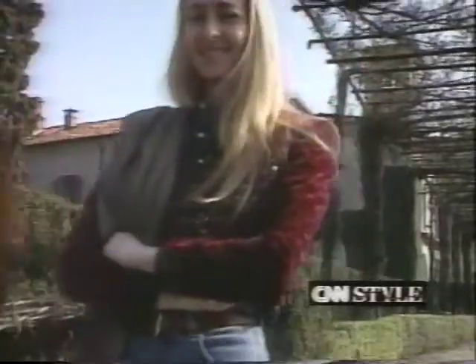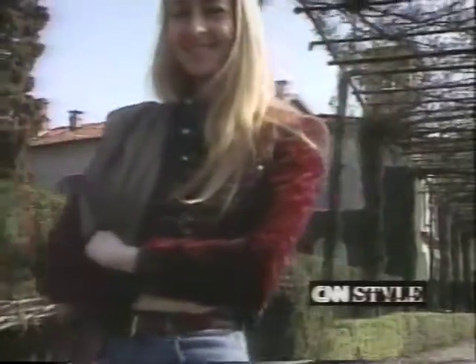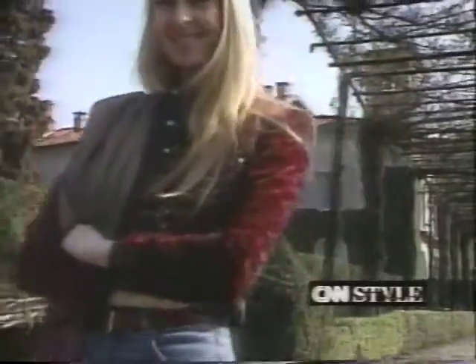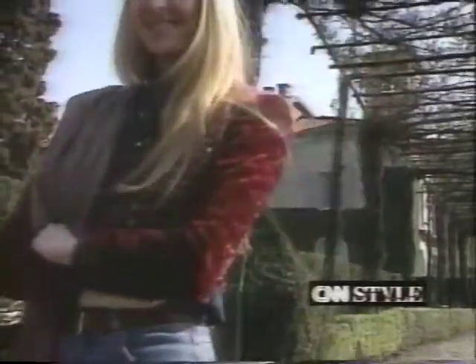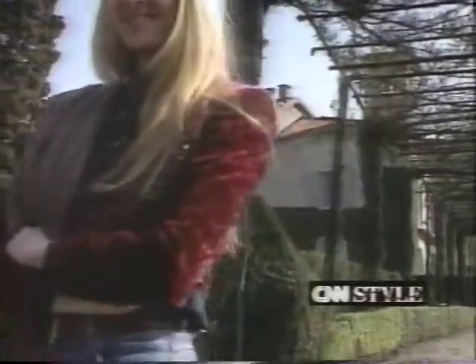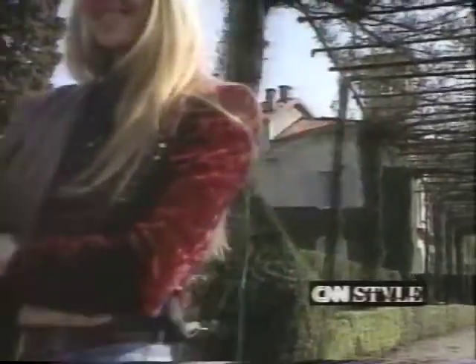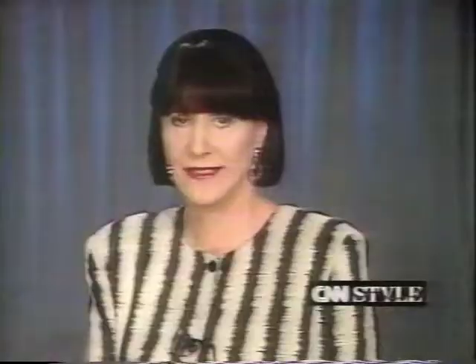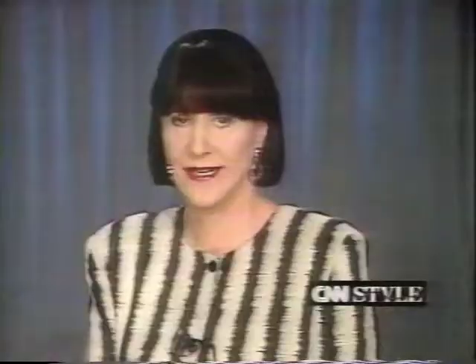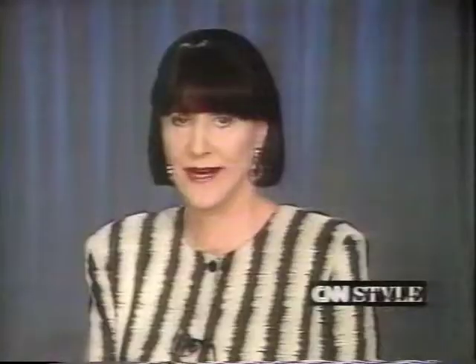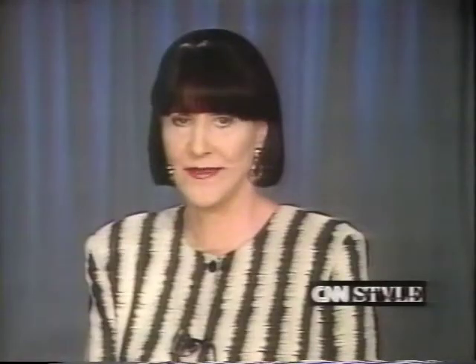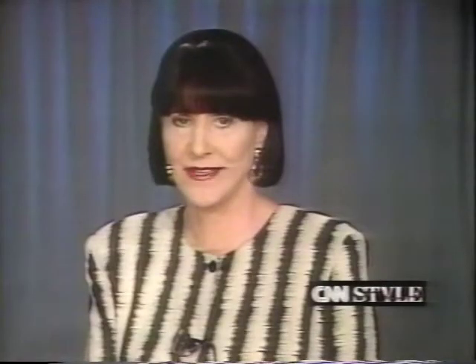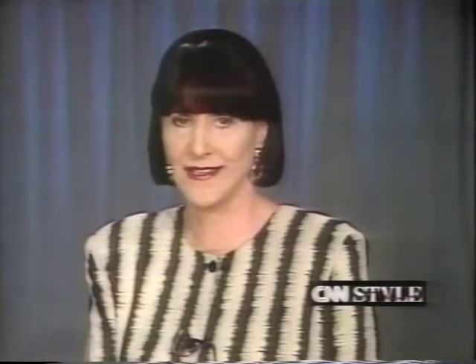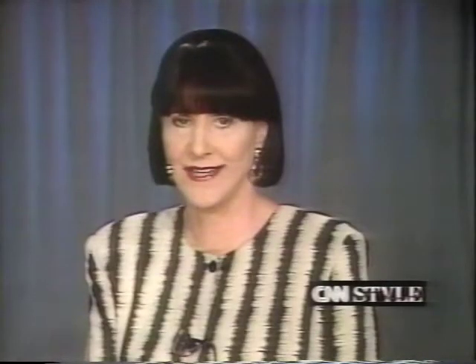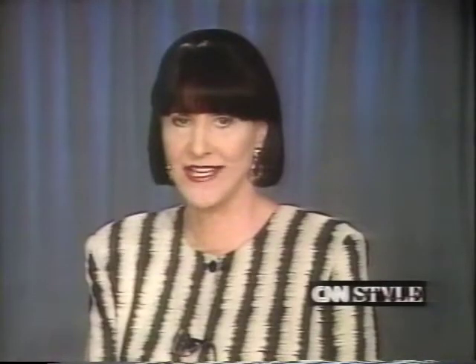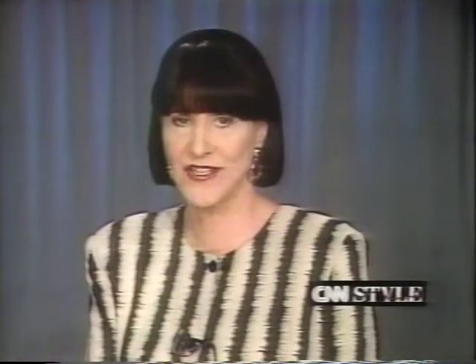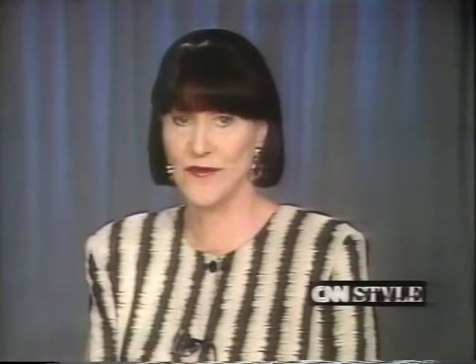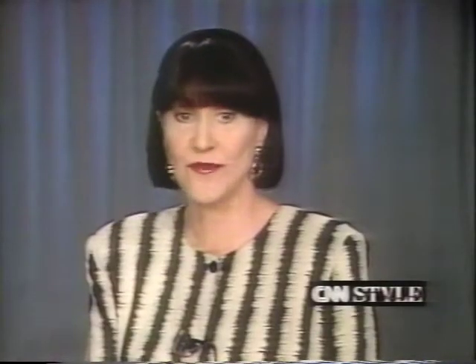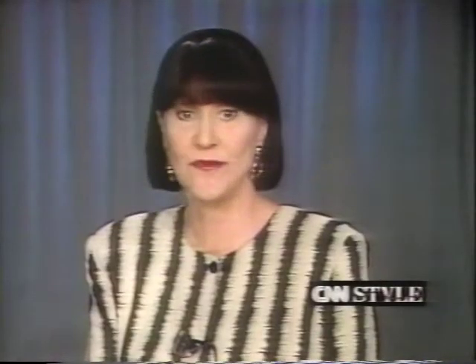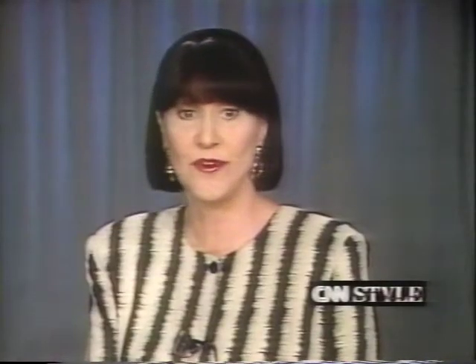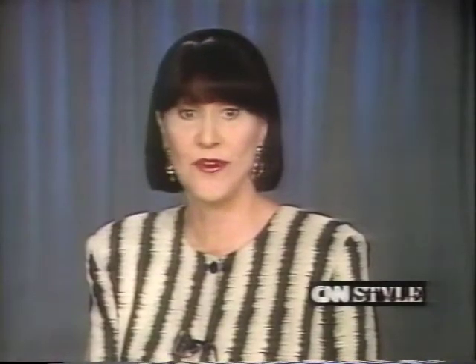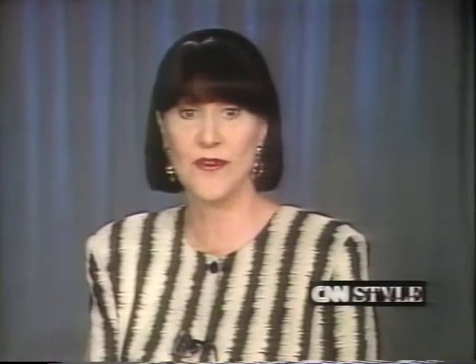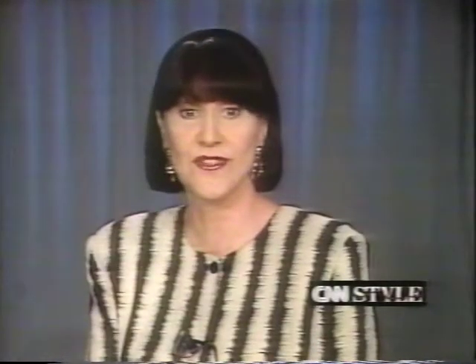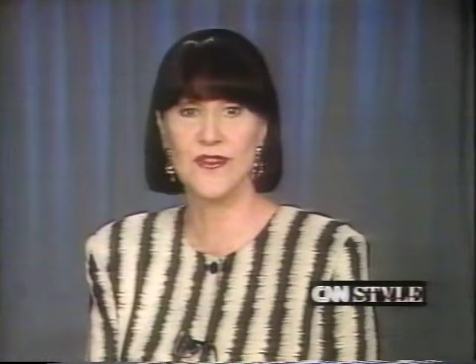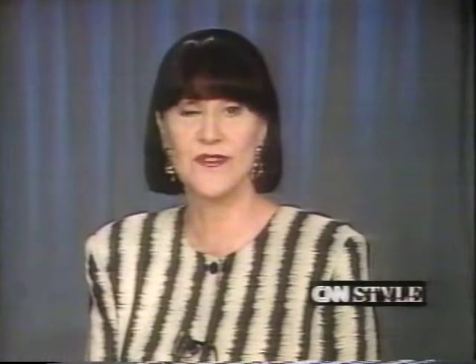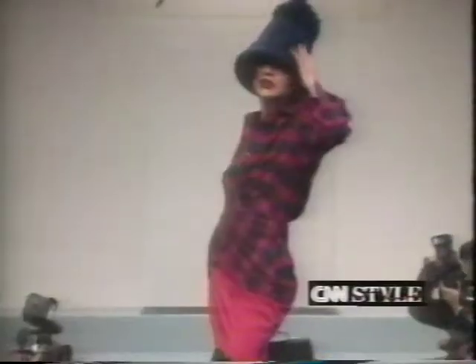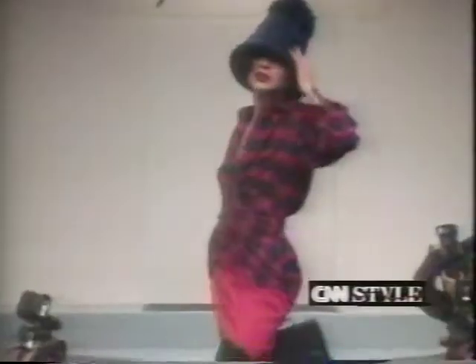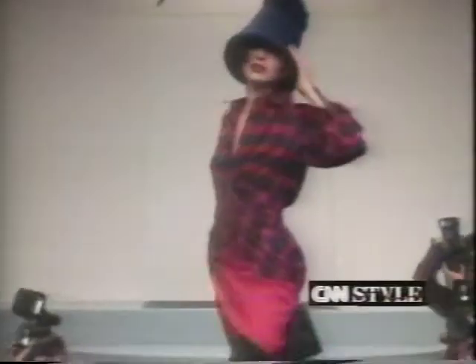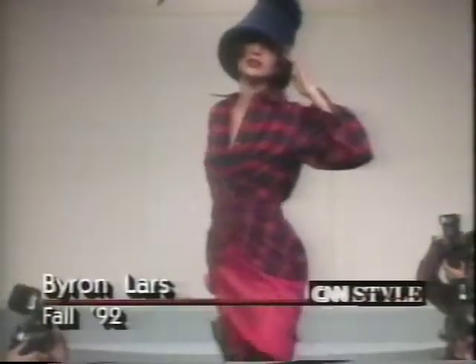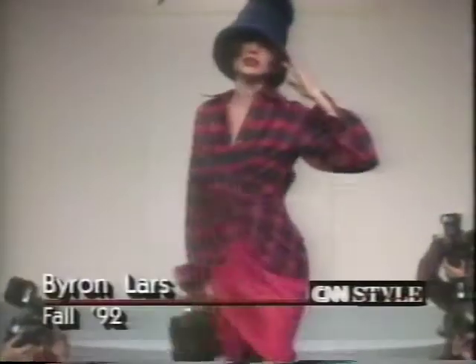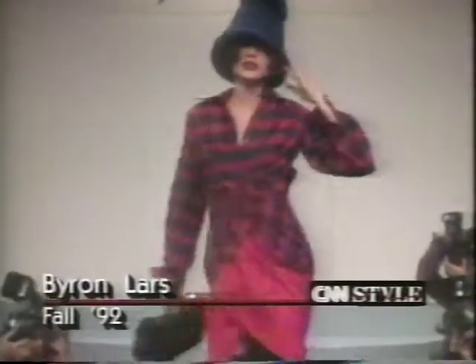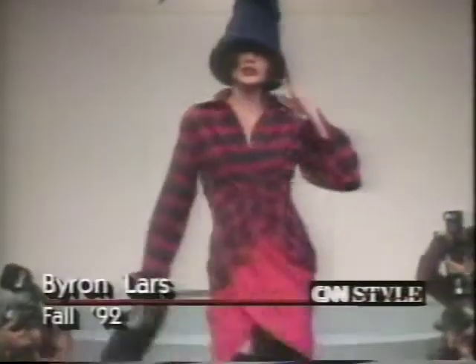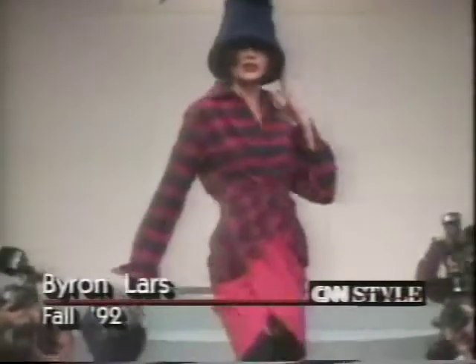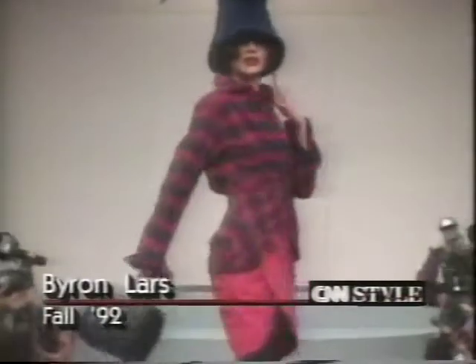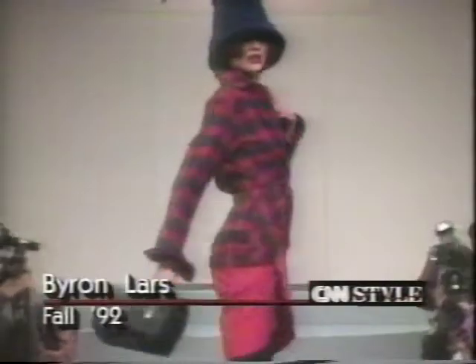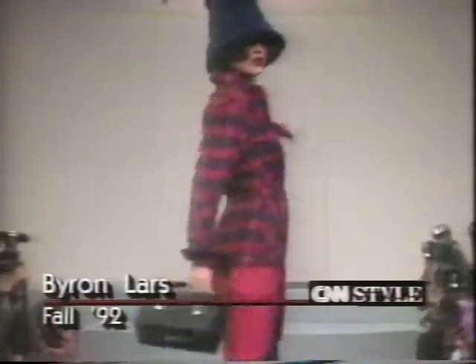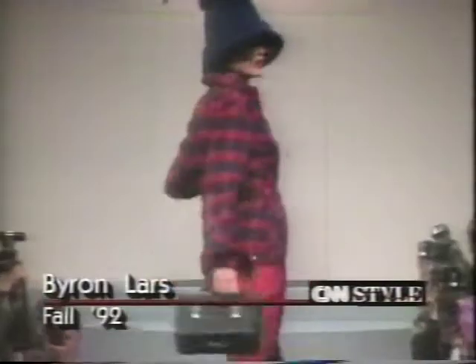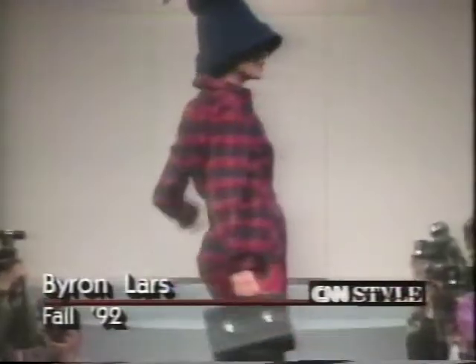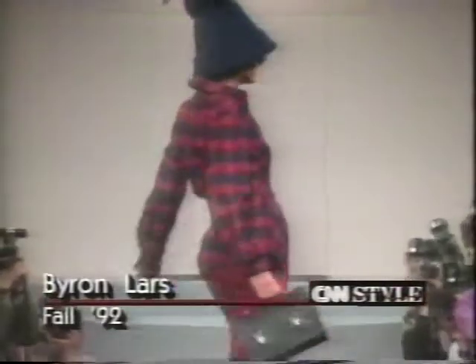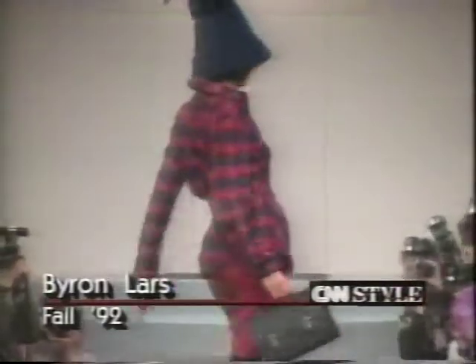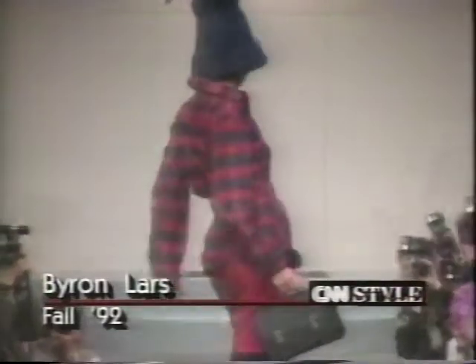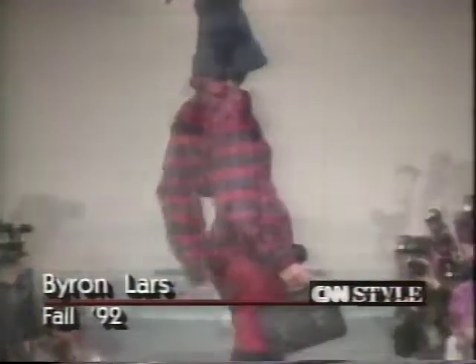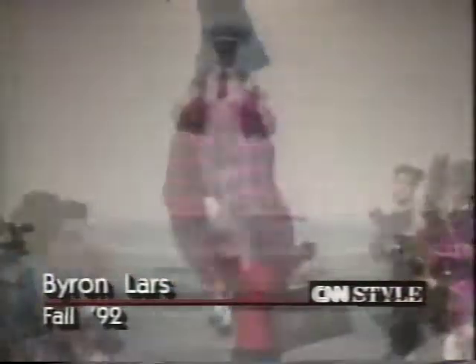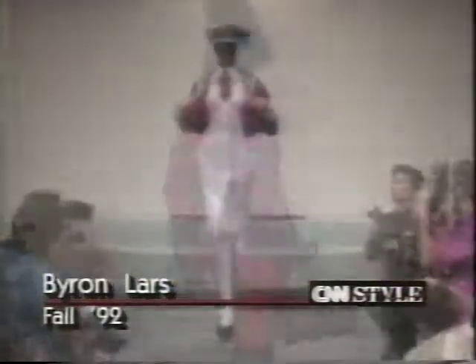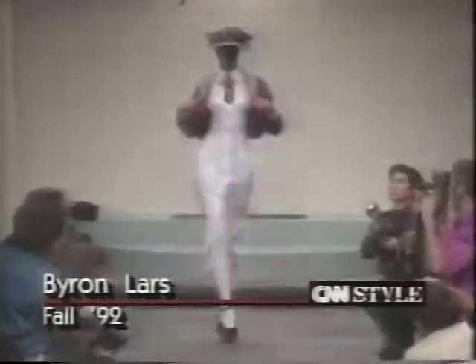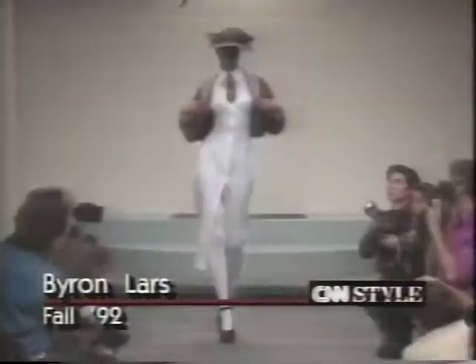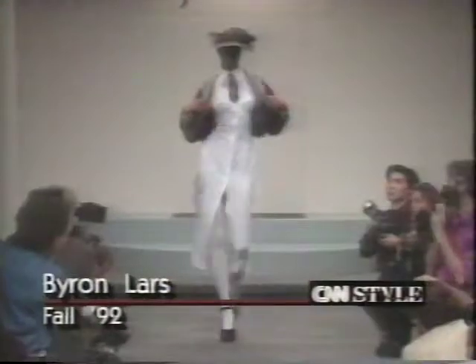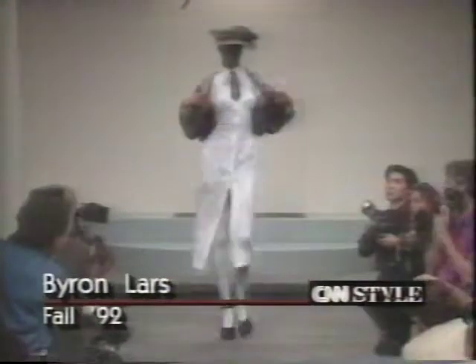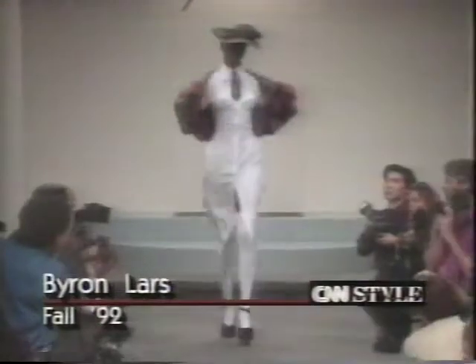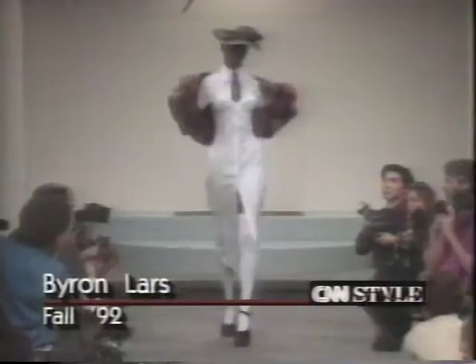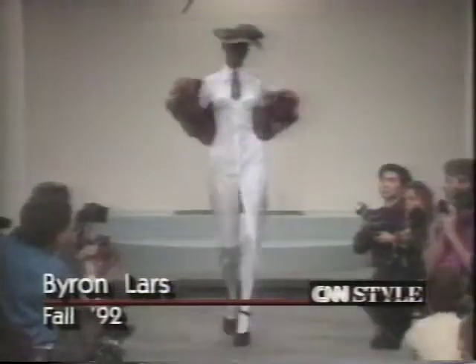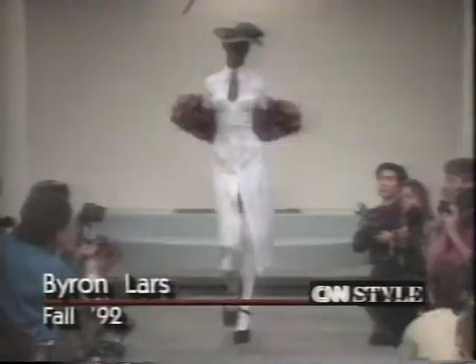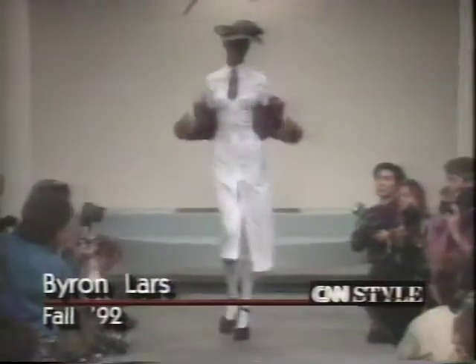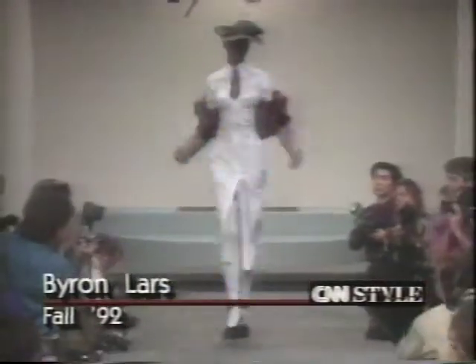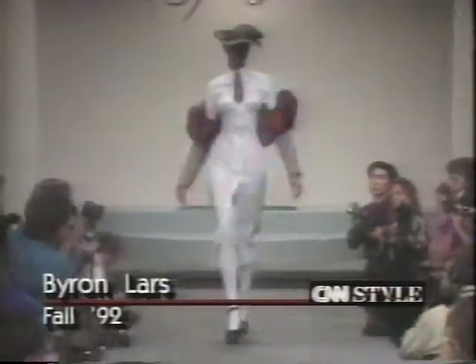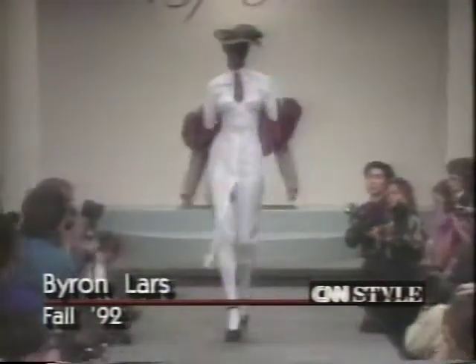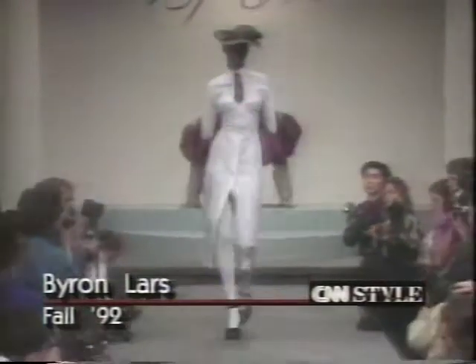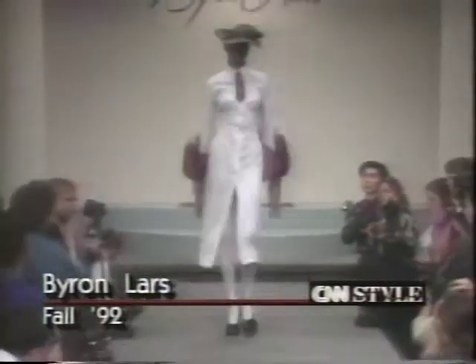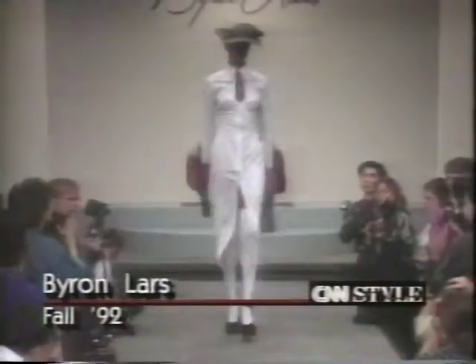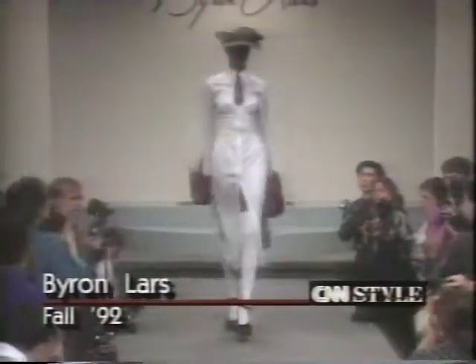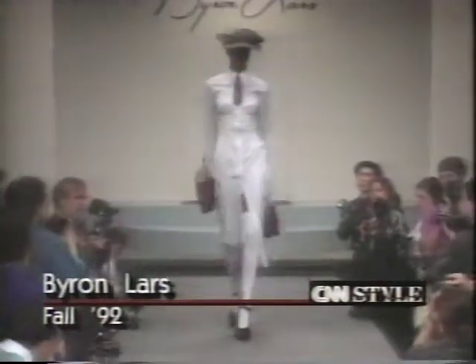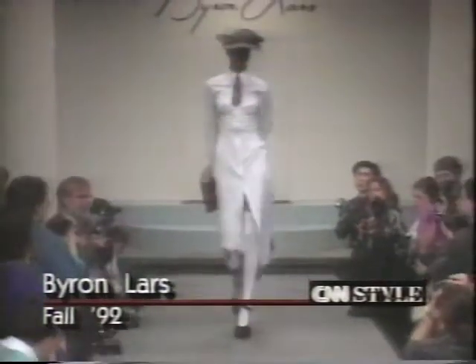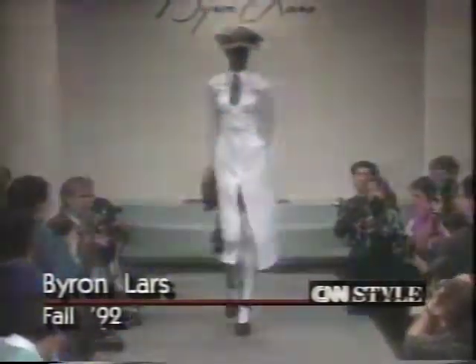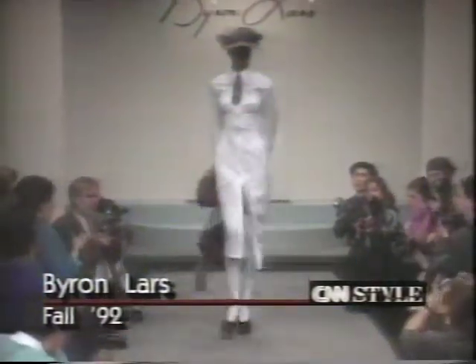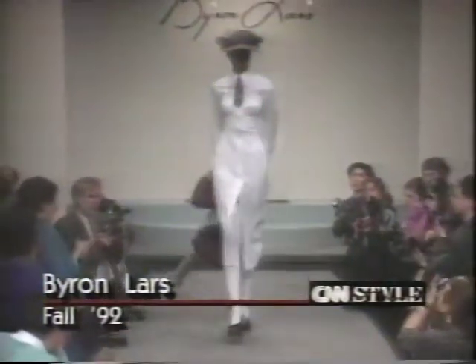Still to come — the collection from New York's new design sensation, Byron Lars.